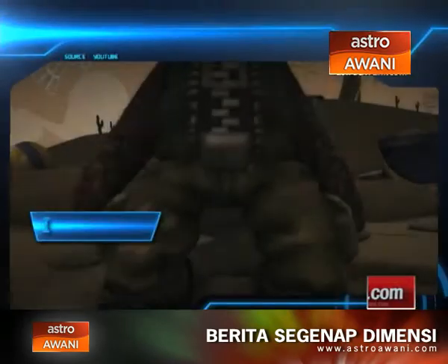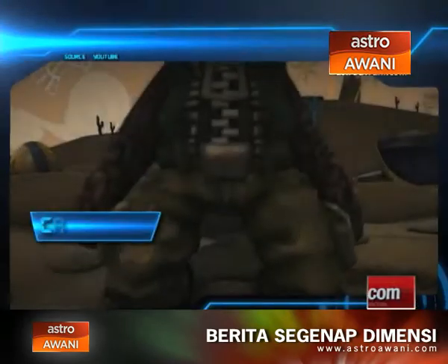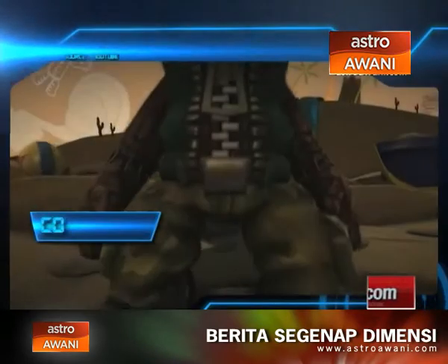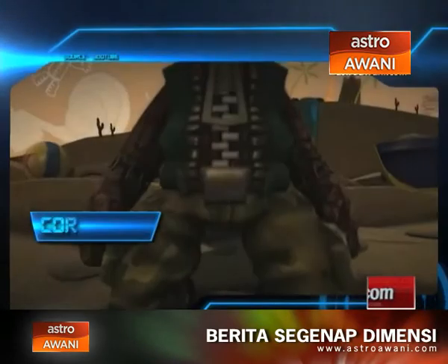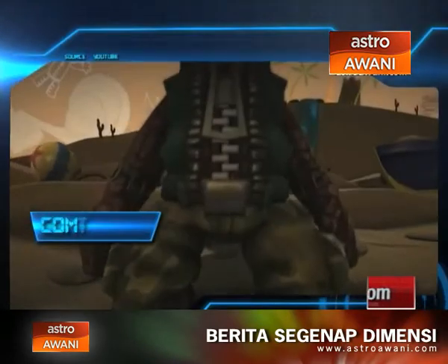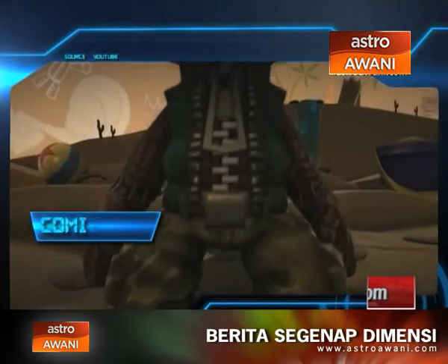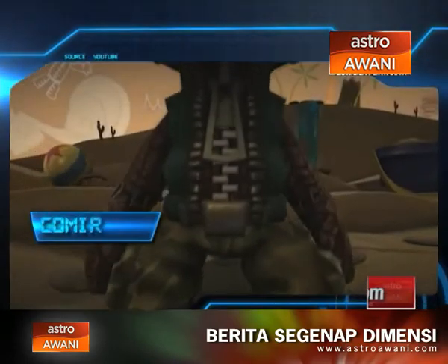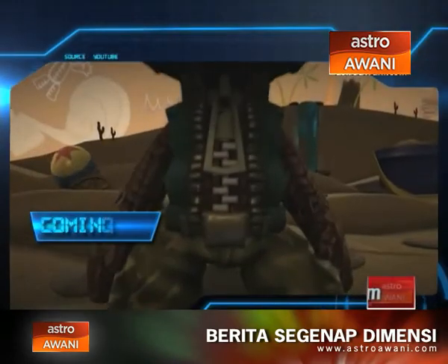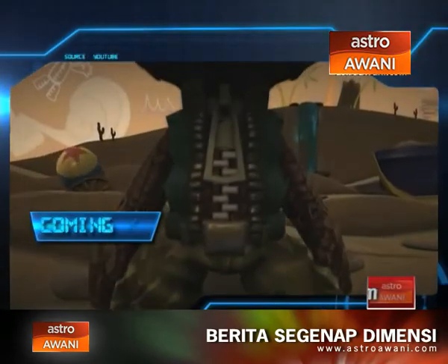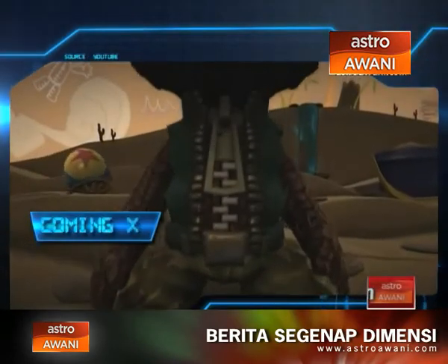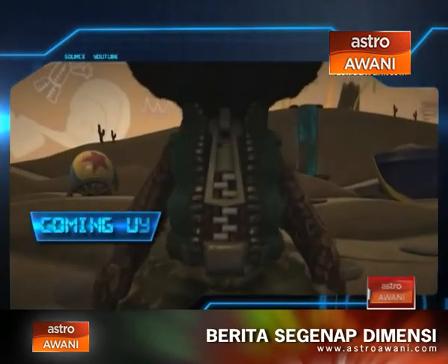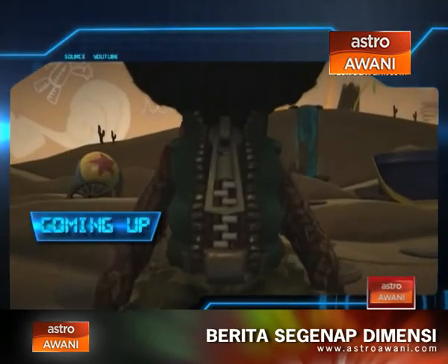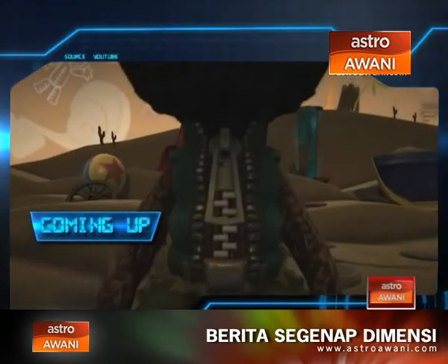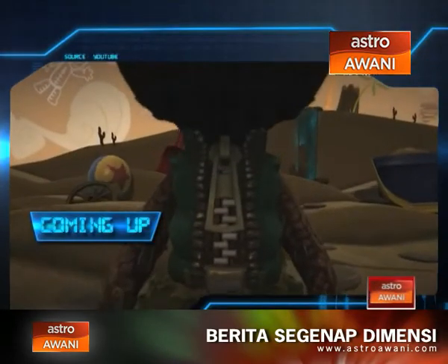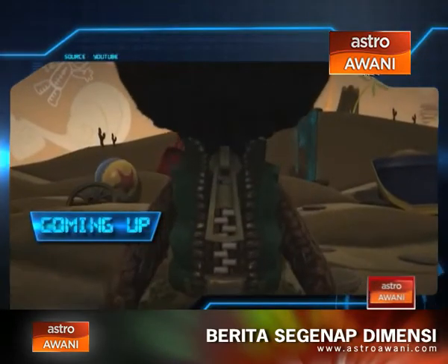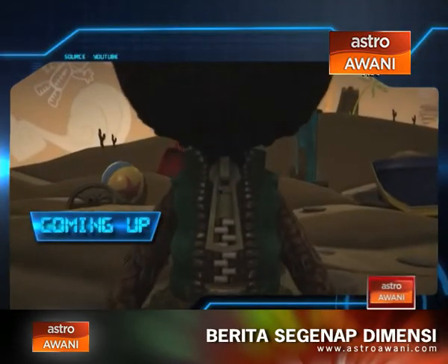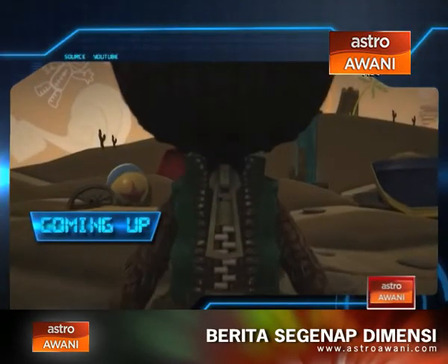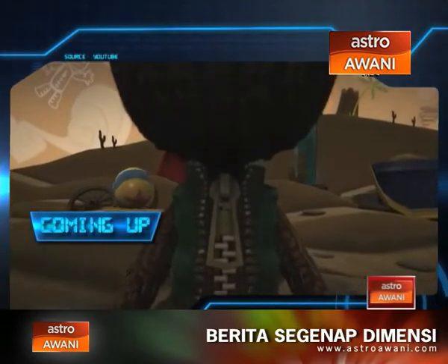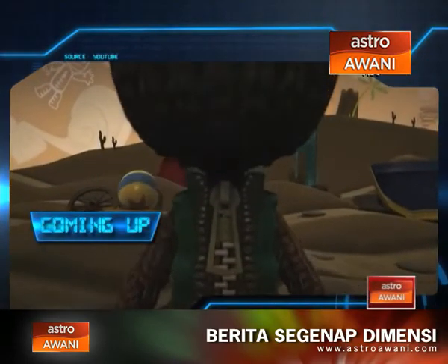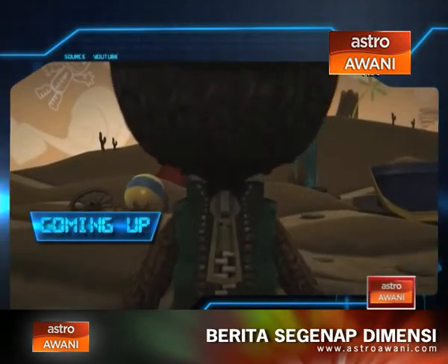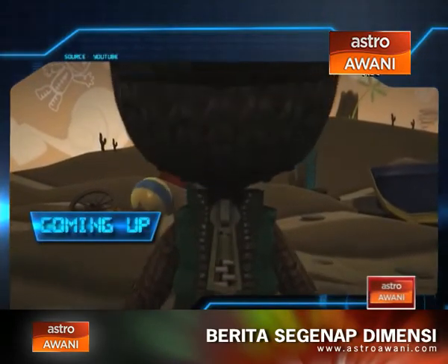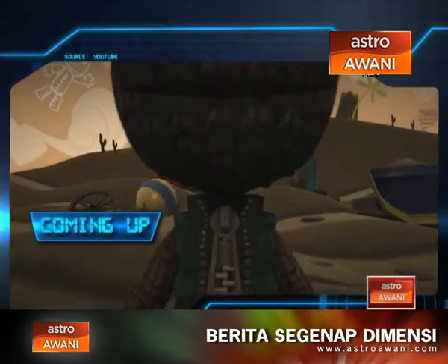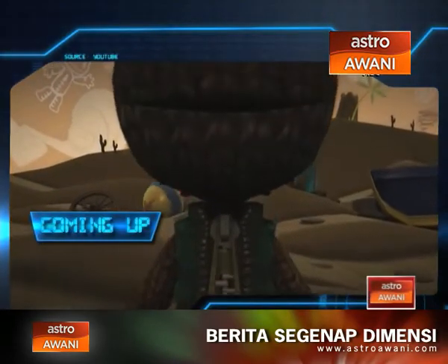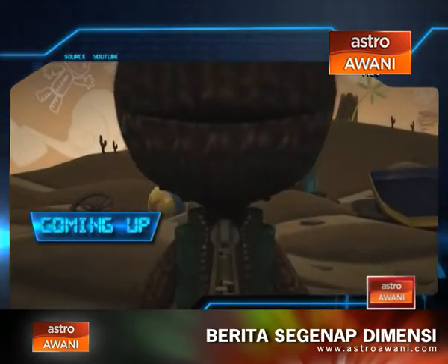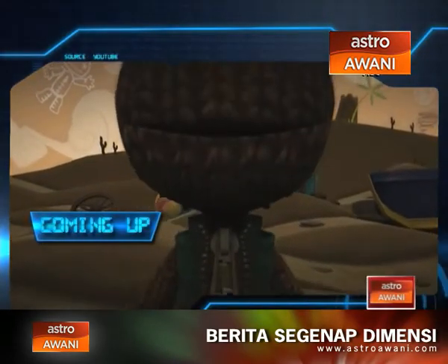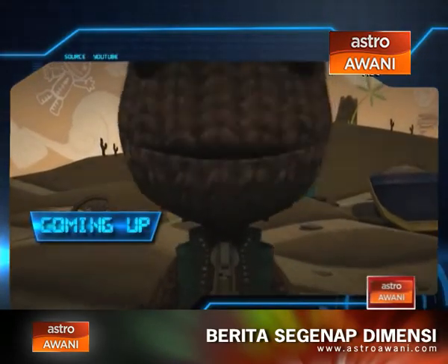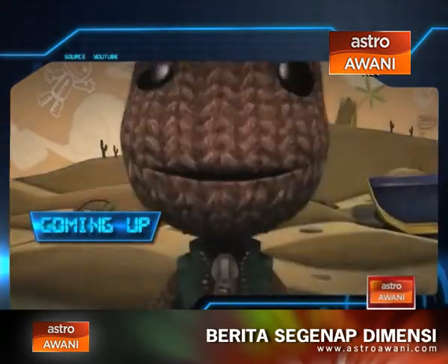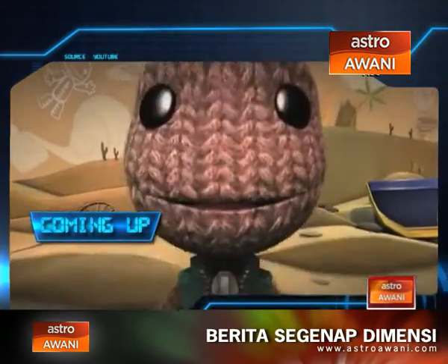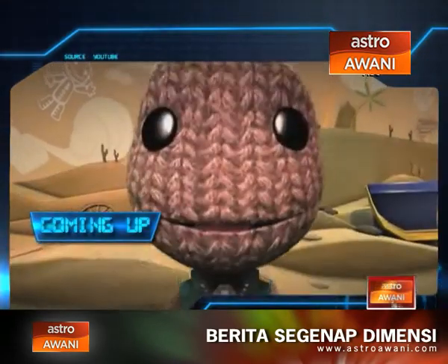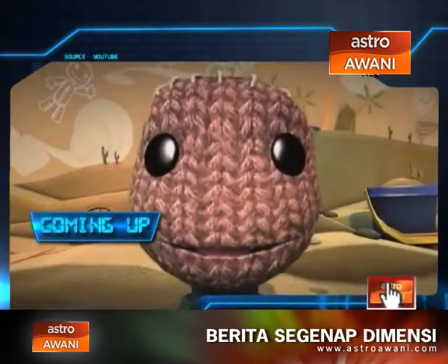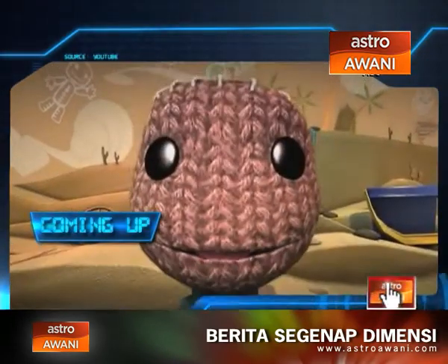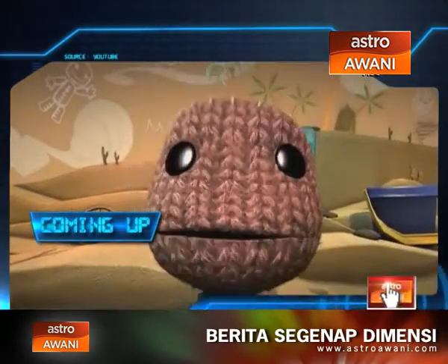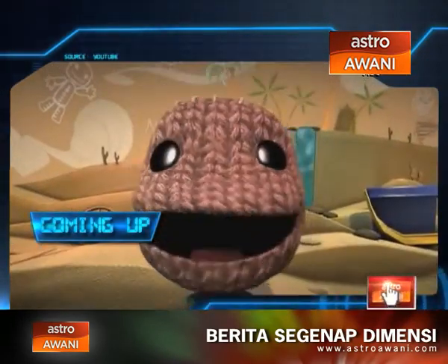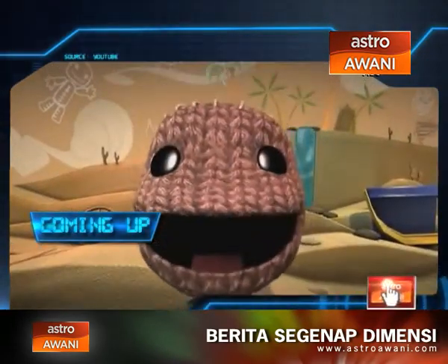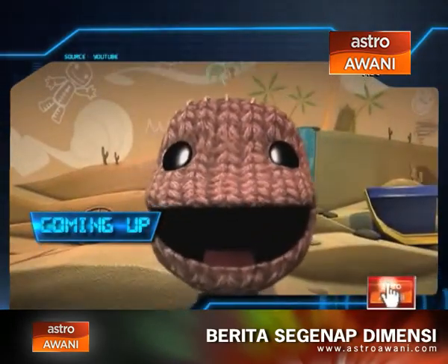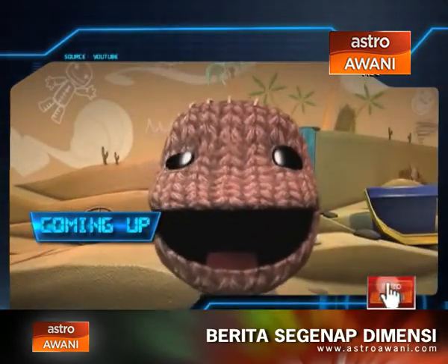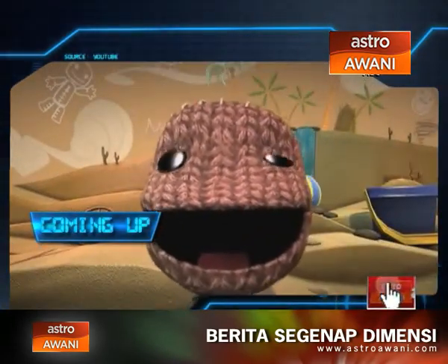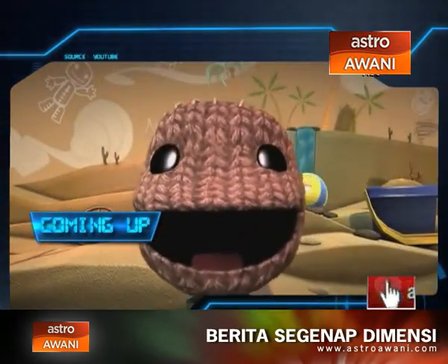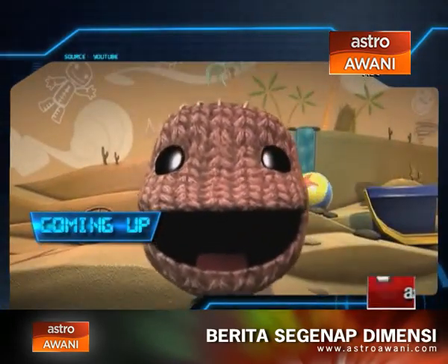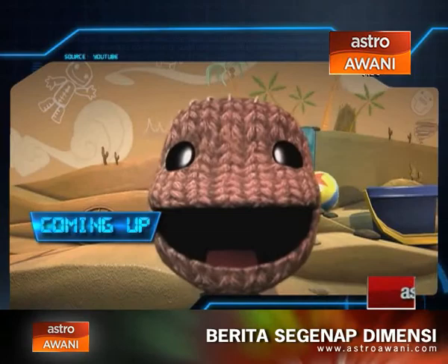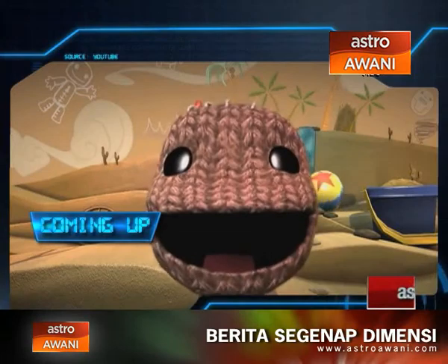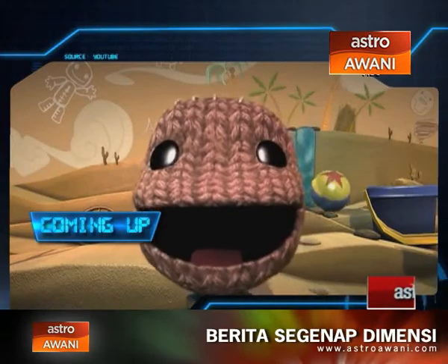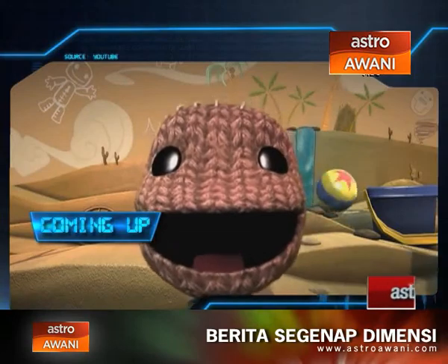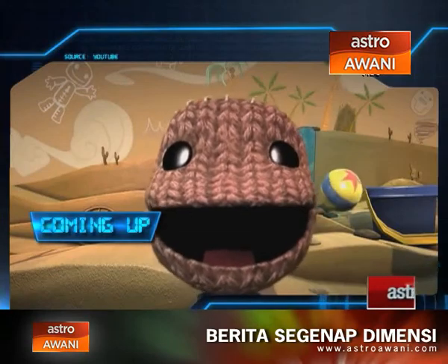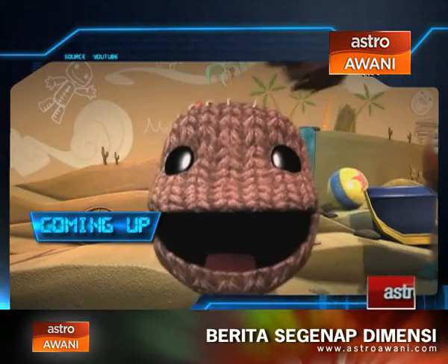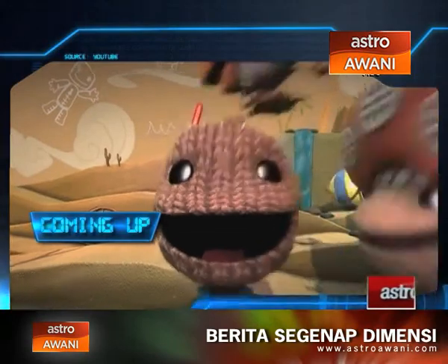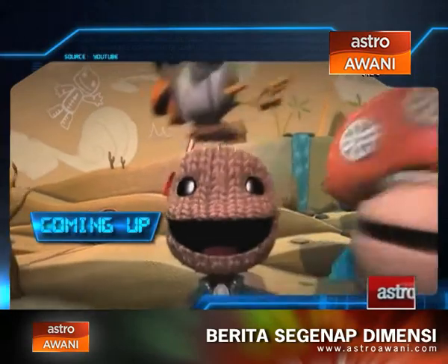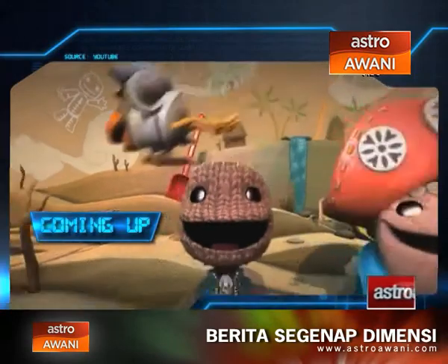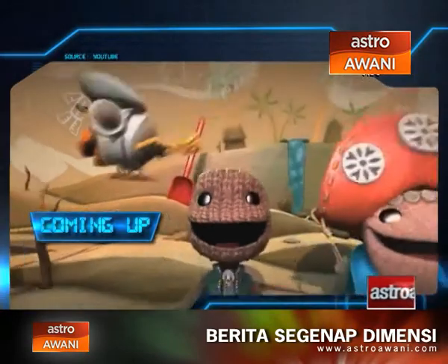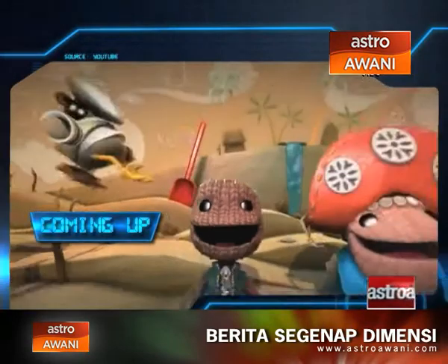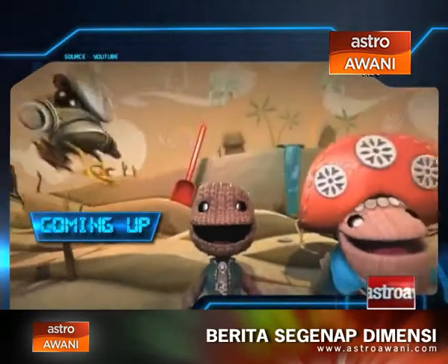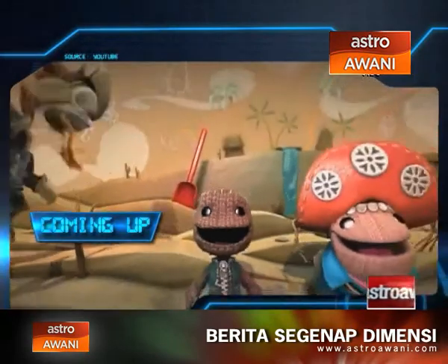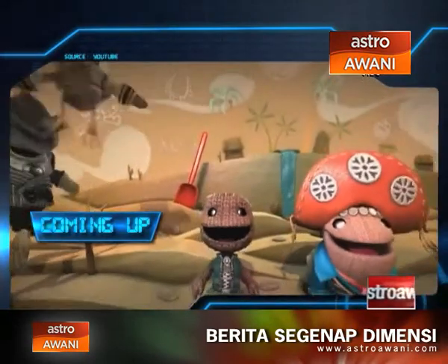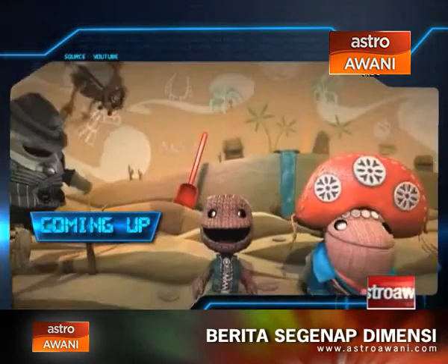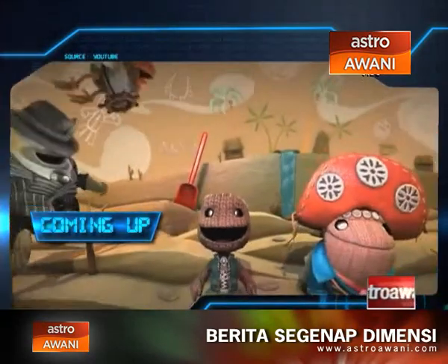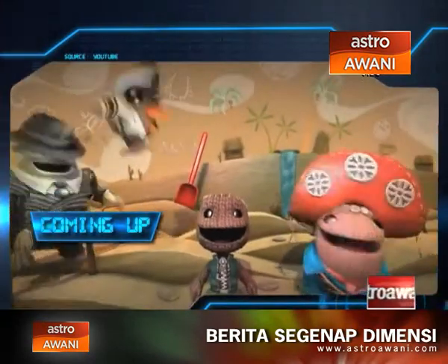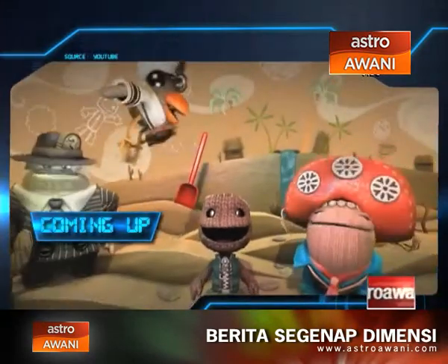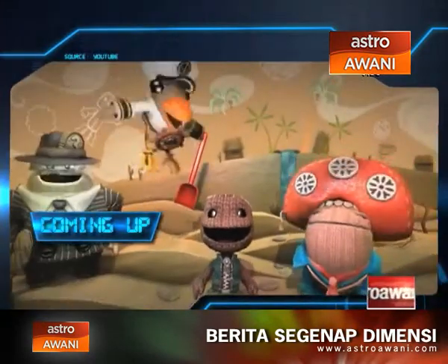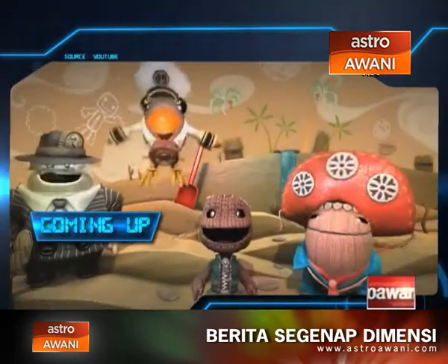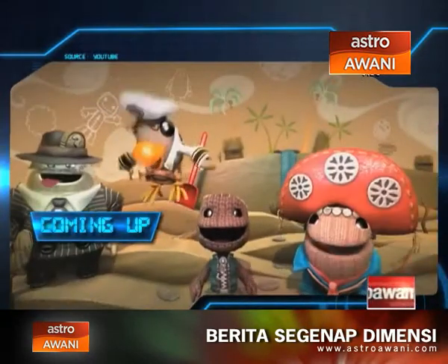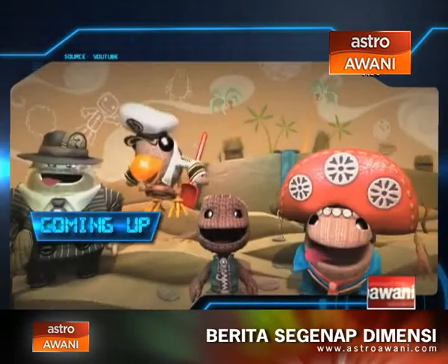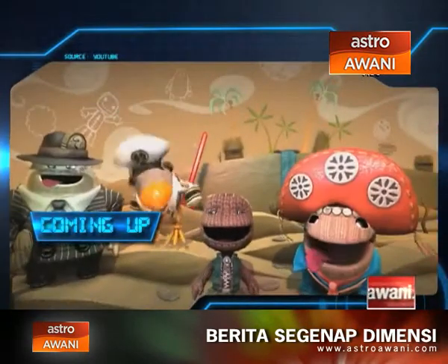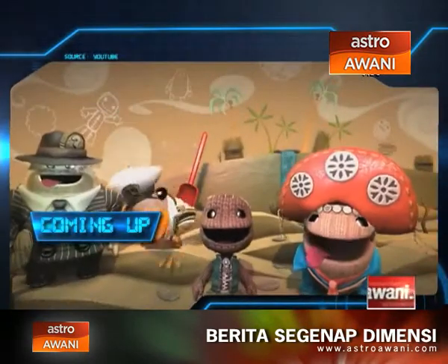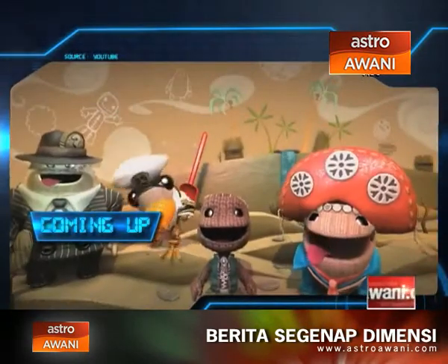While everyone else was making the same big trailer, the LittleBigPlanet community decided to craft something uniquely small.